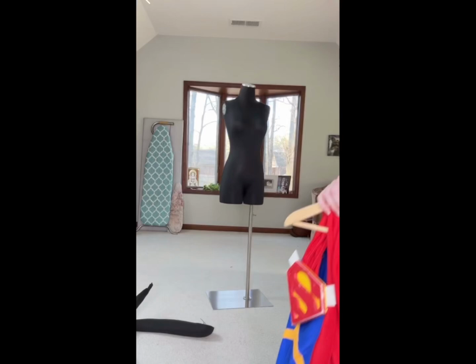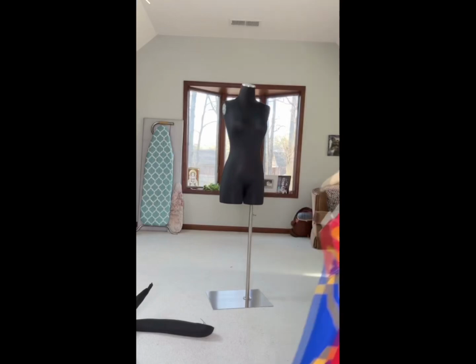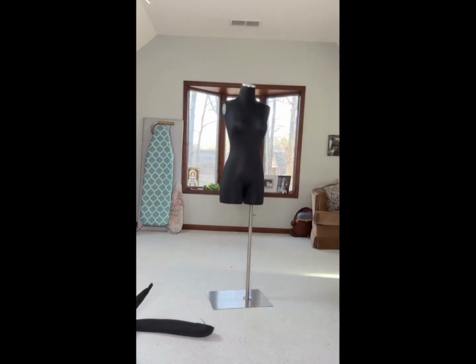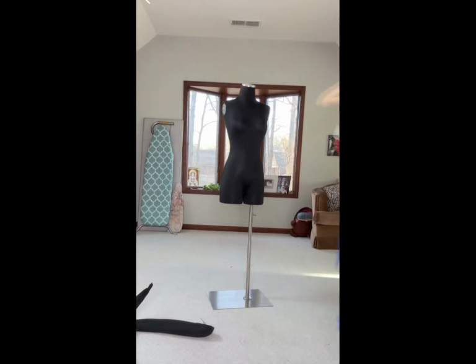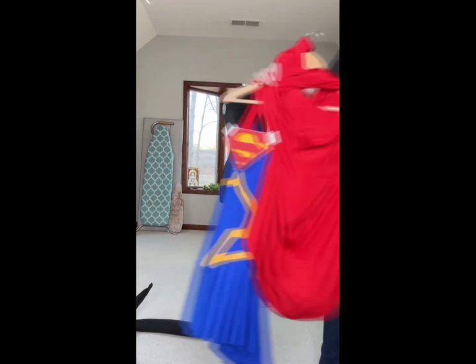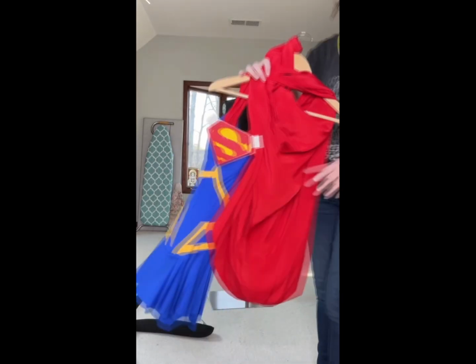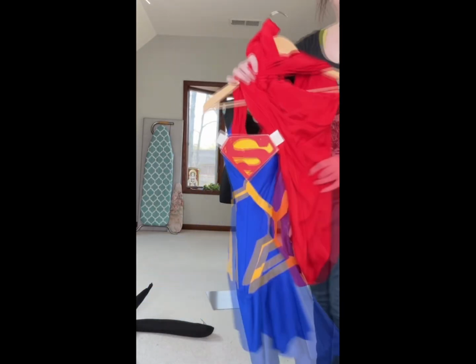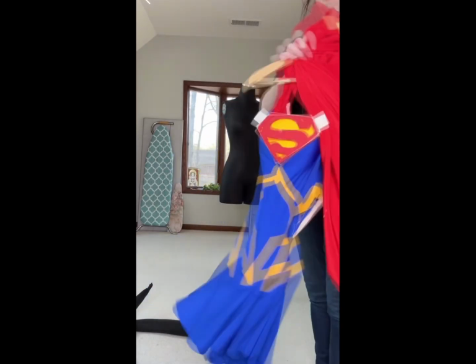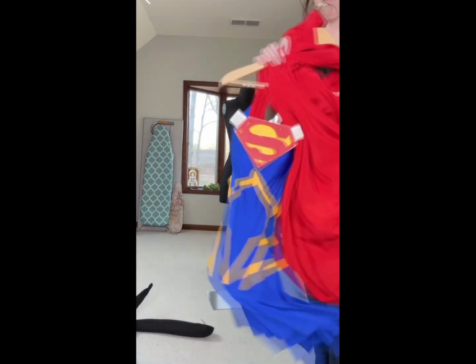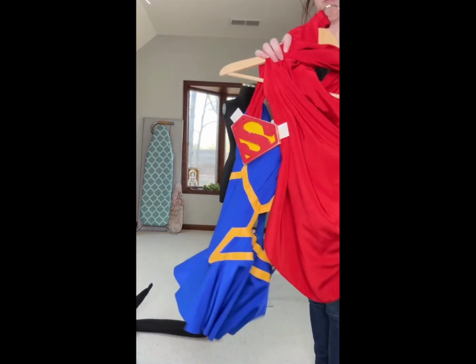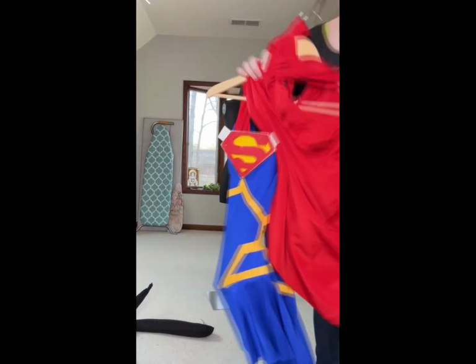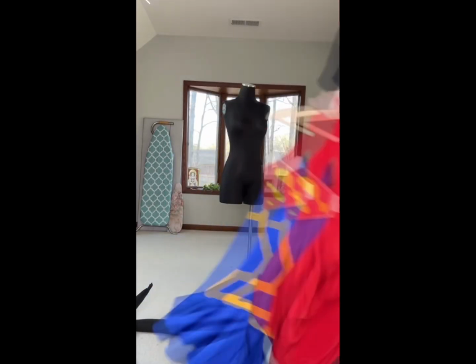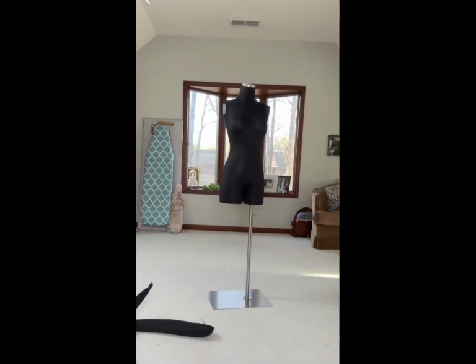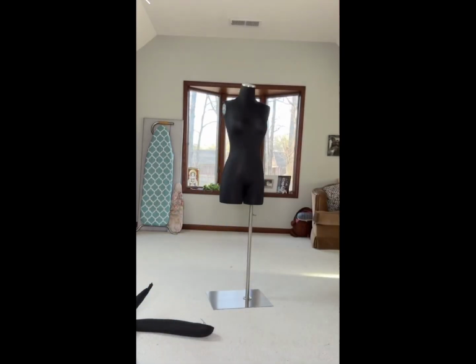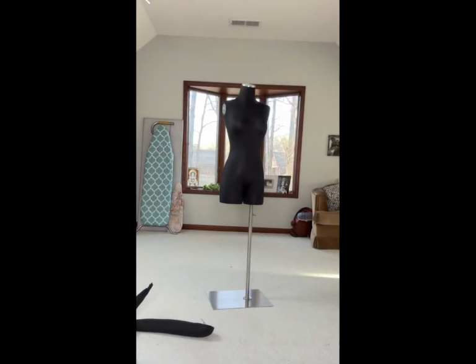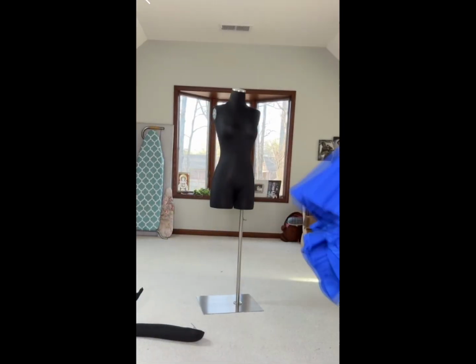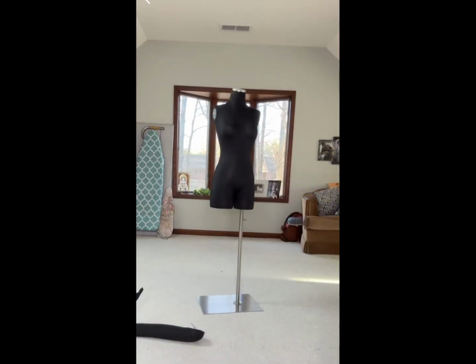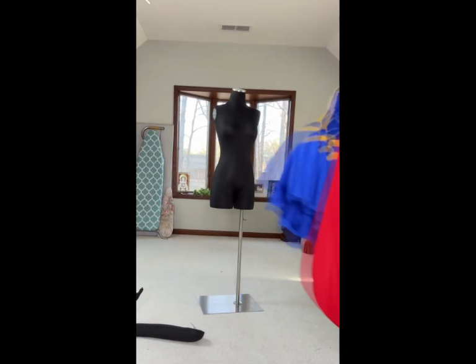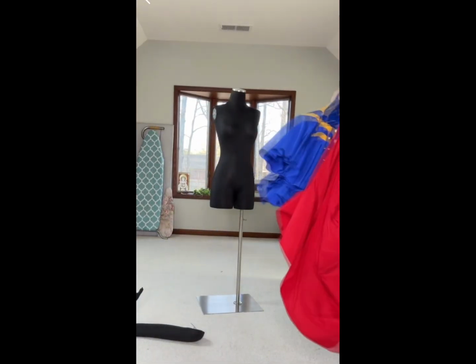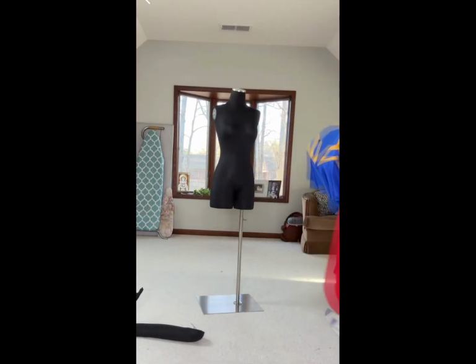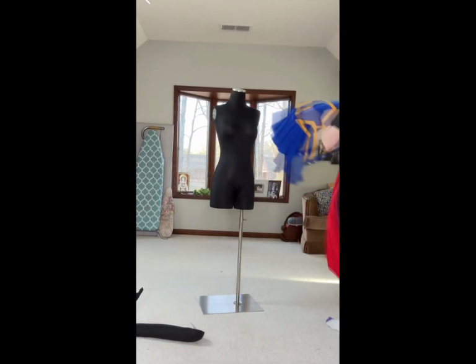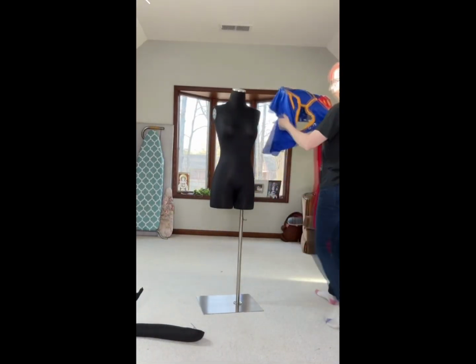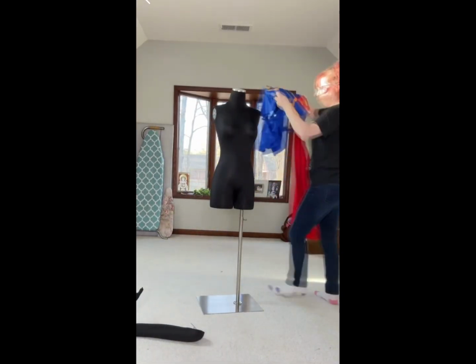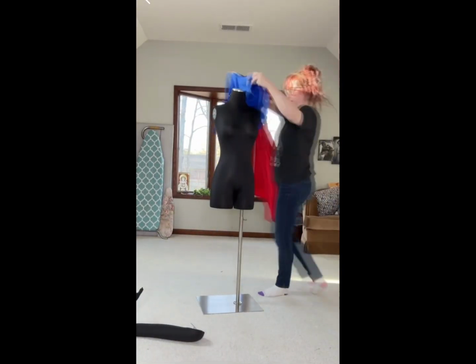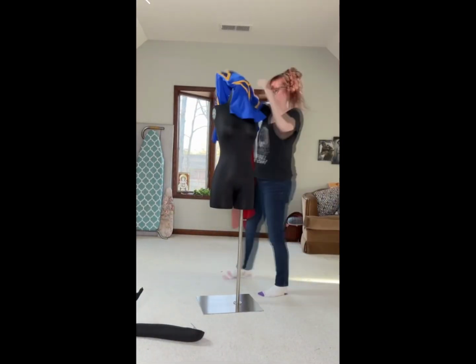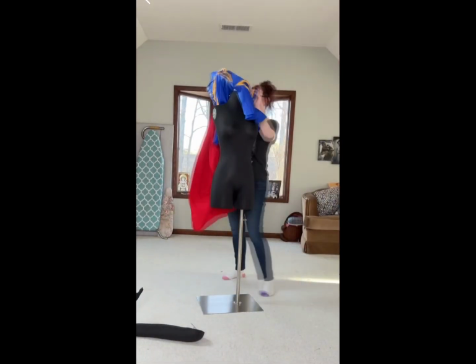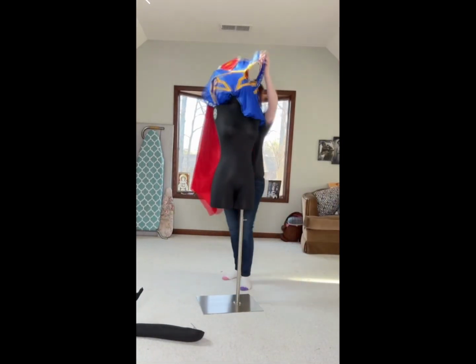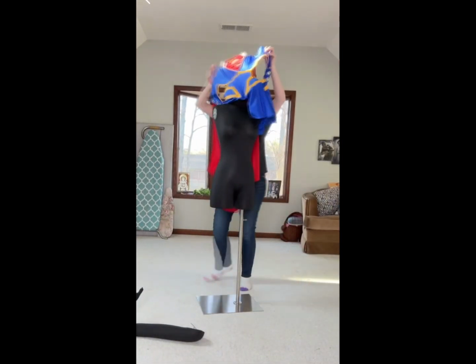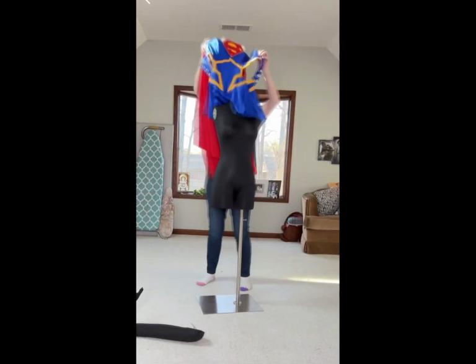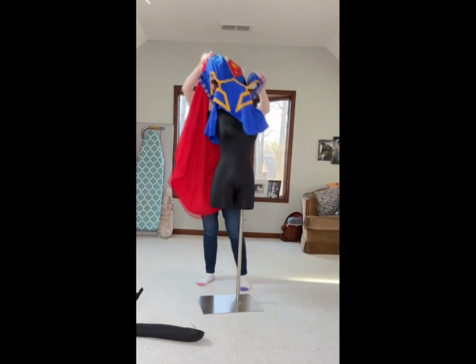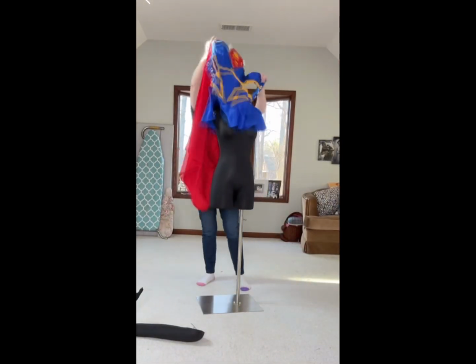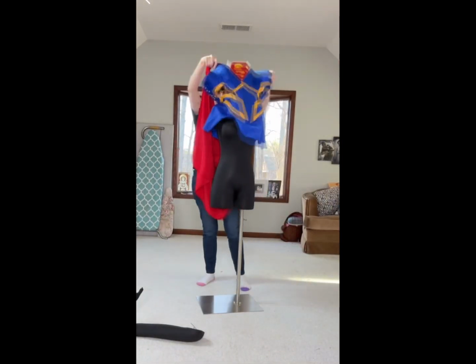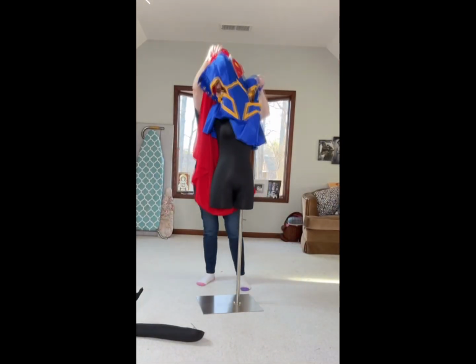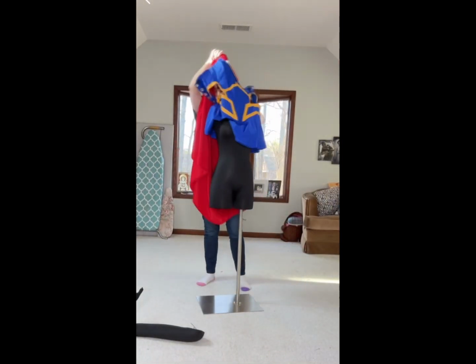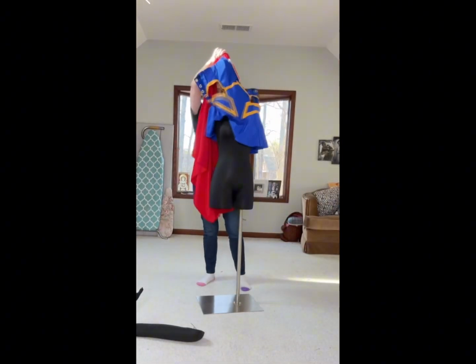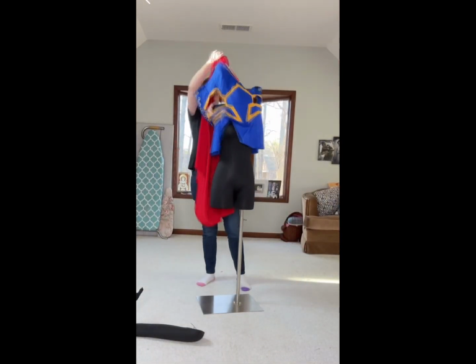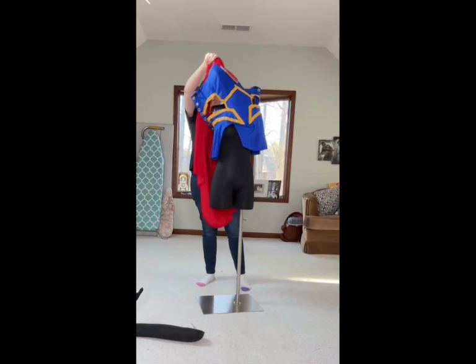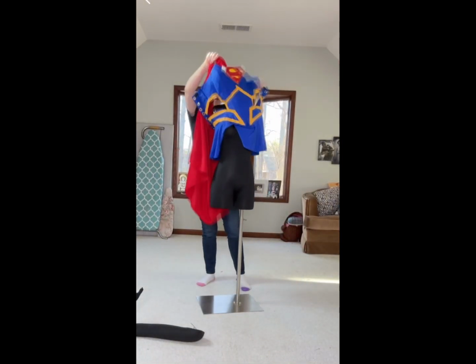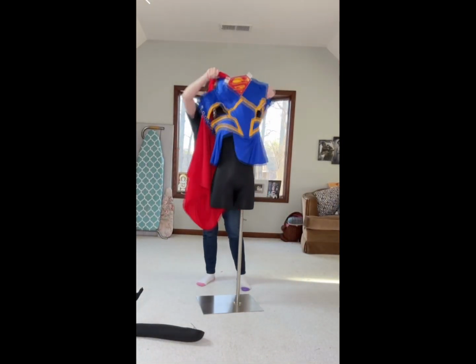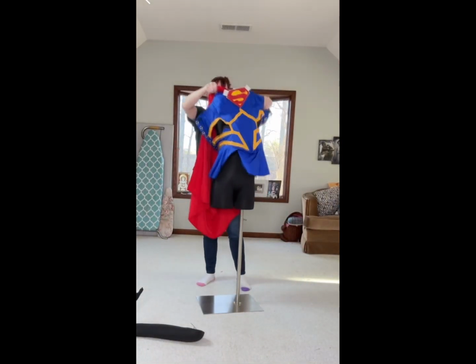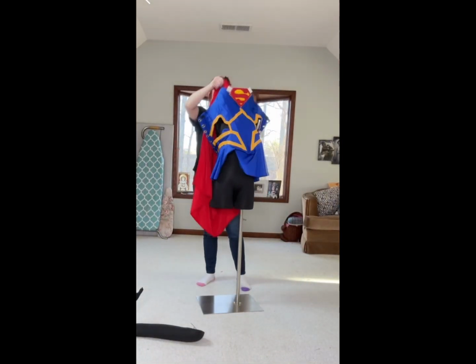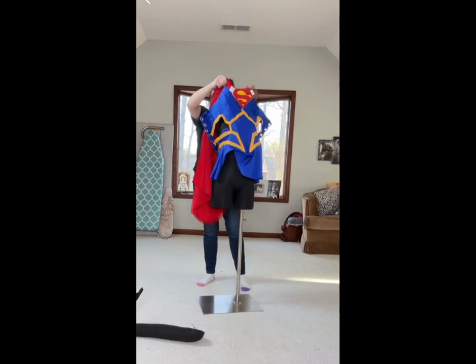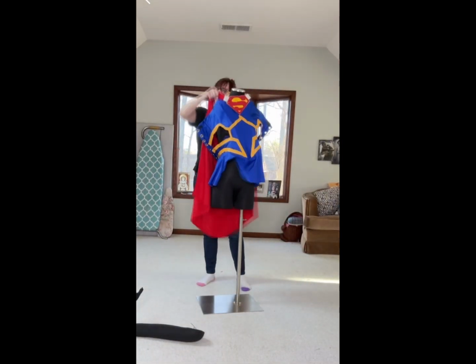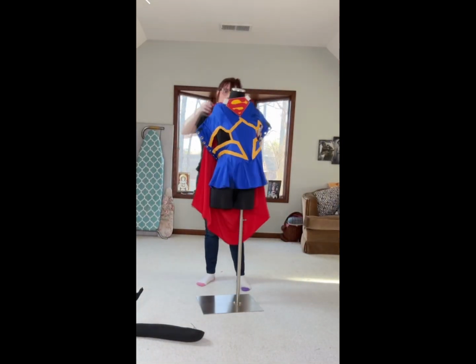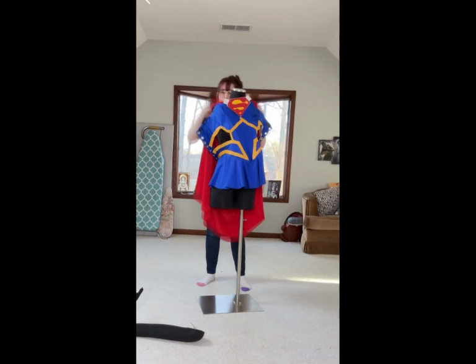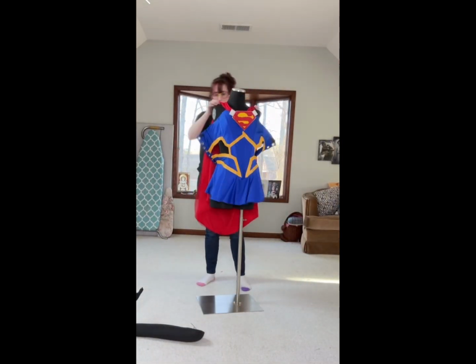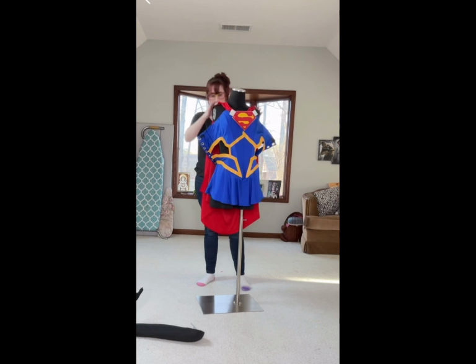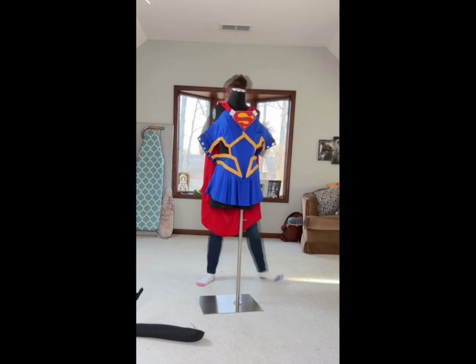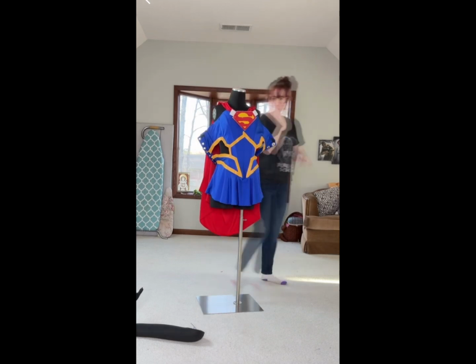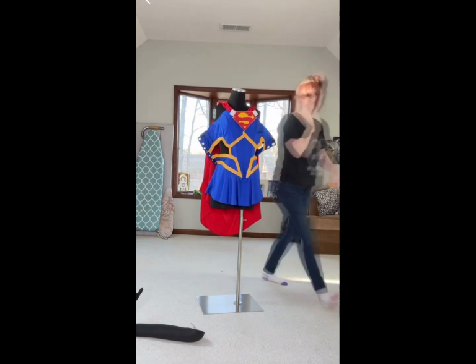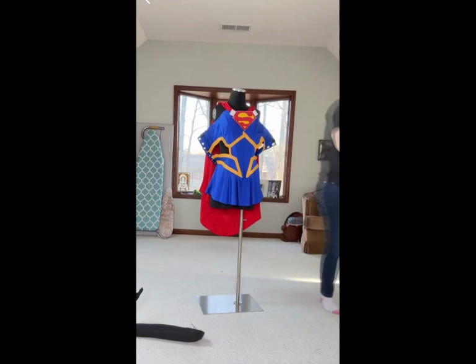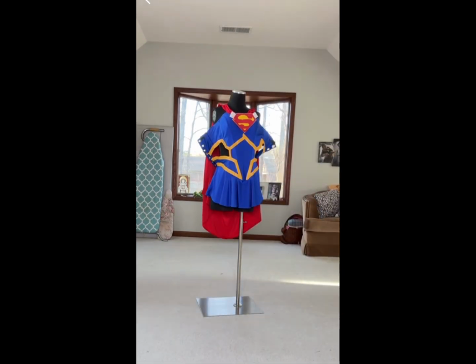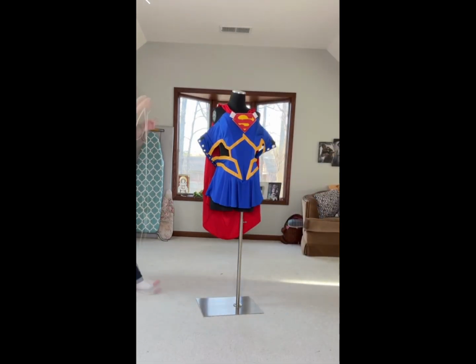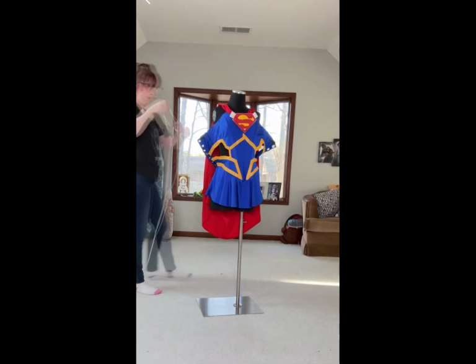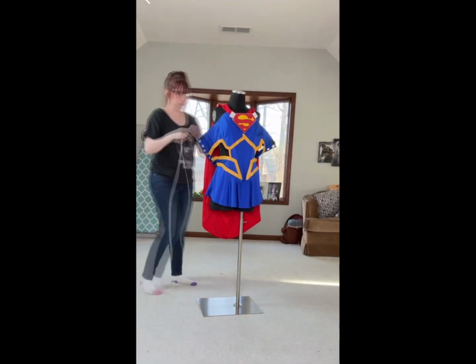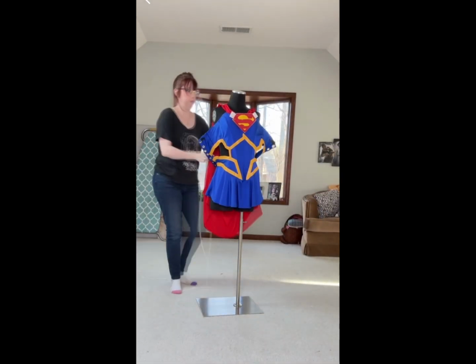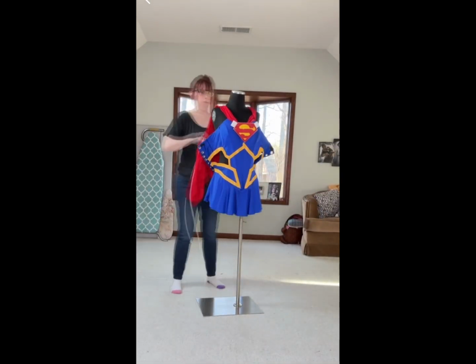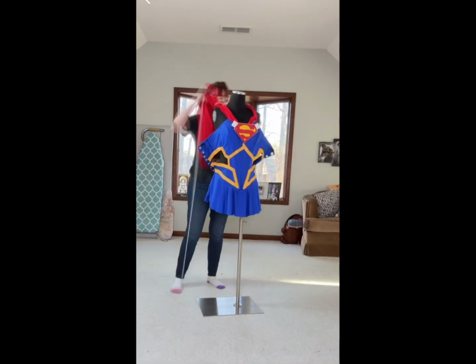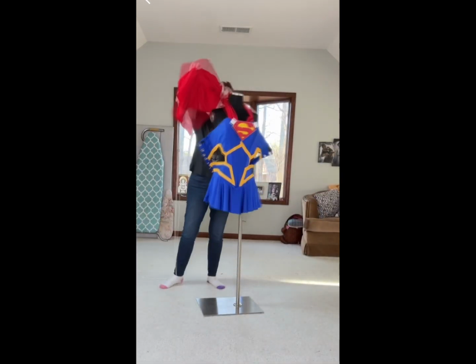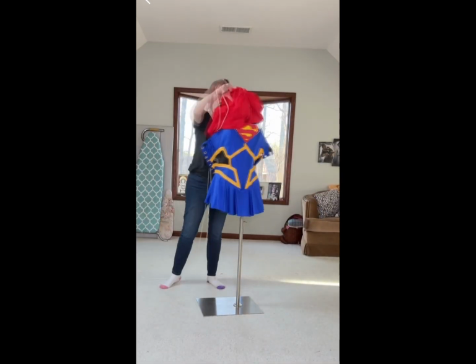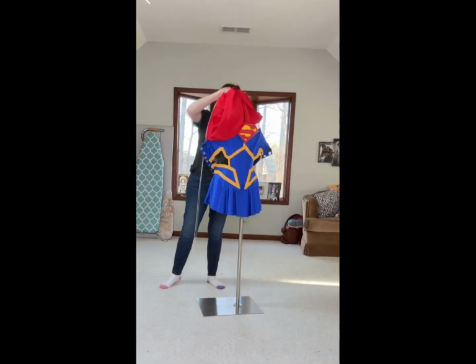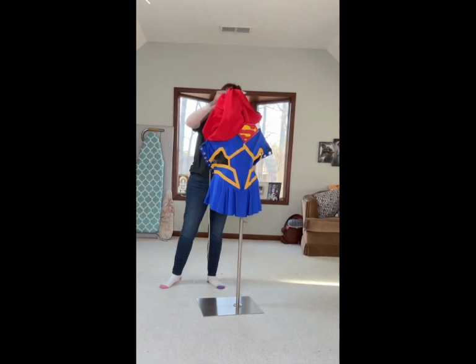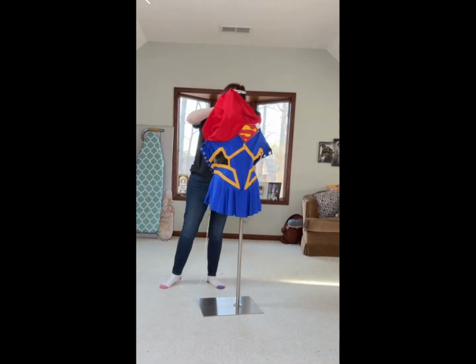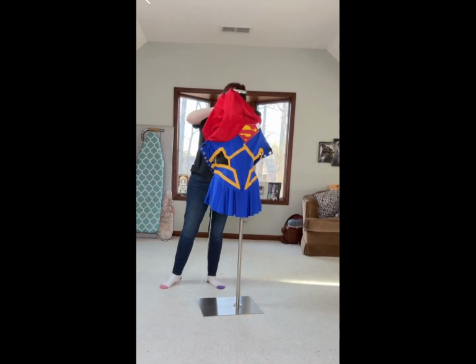Today I wanted to show y'all my Amikami Supergirl costume, which is not one of my more popular costumes, but it is one of my personal favorites.